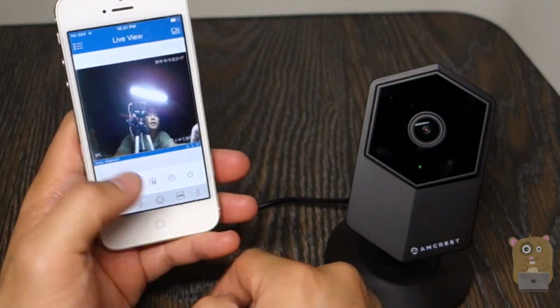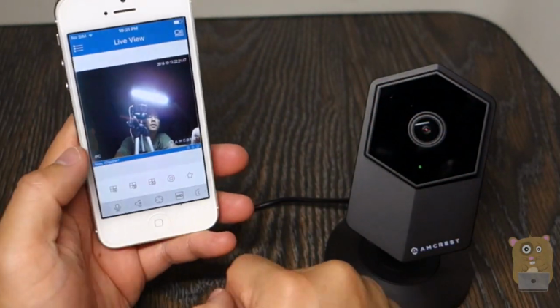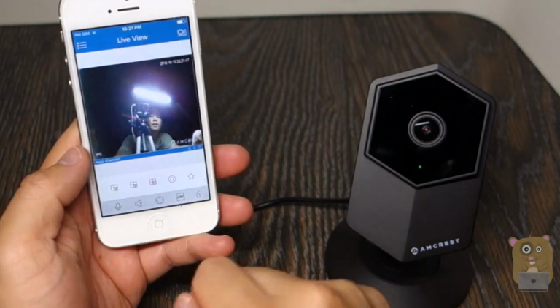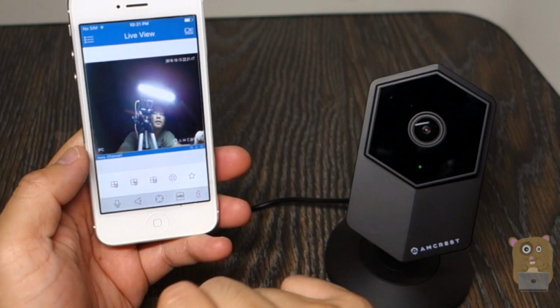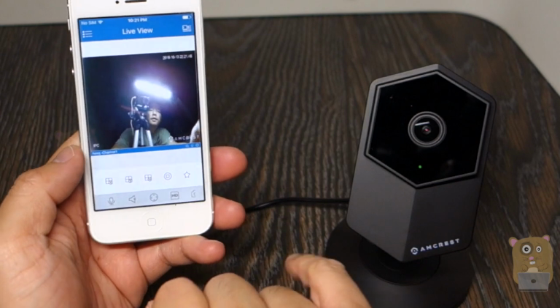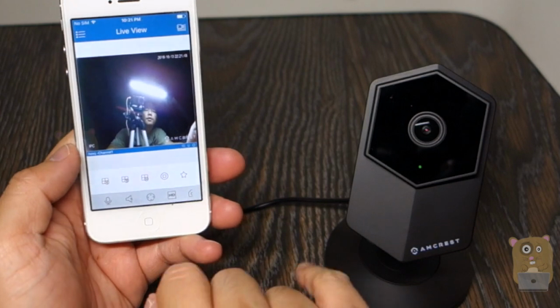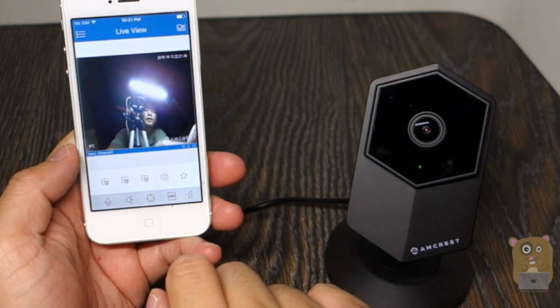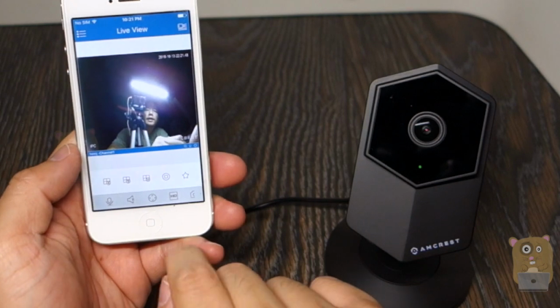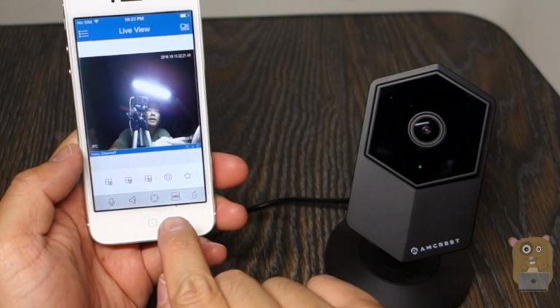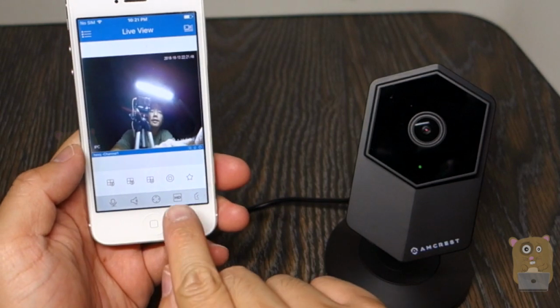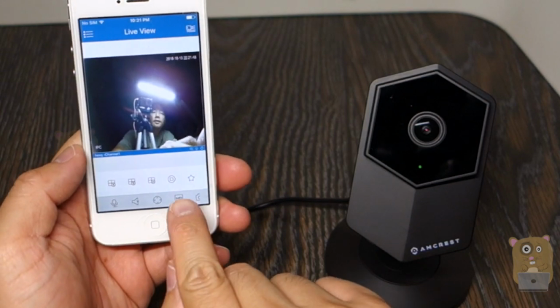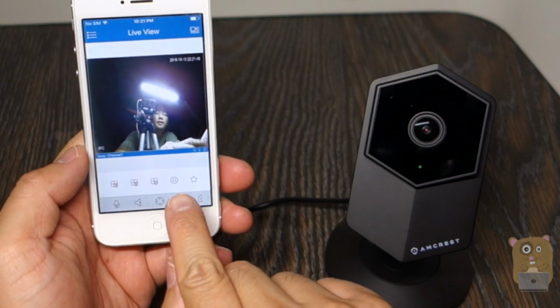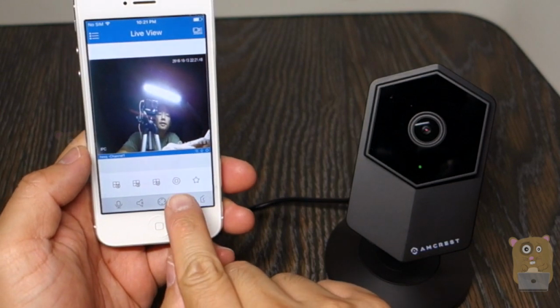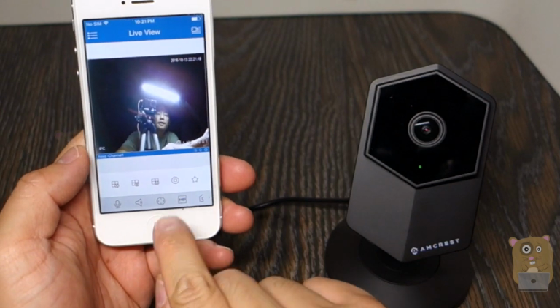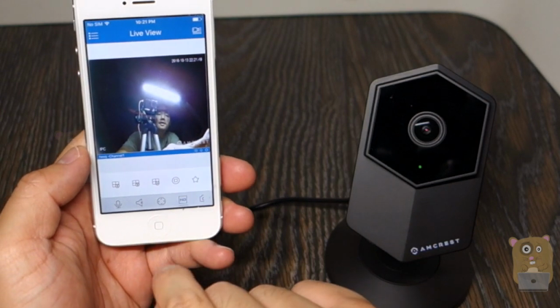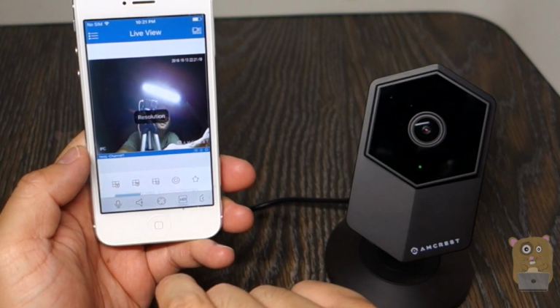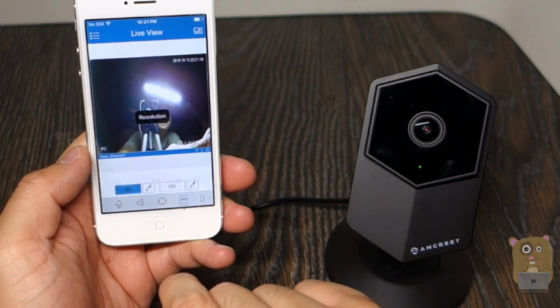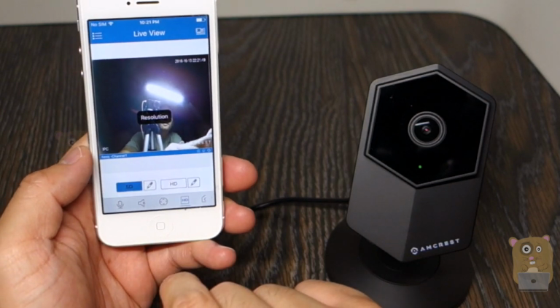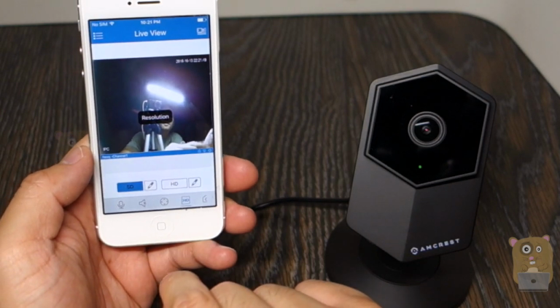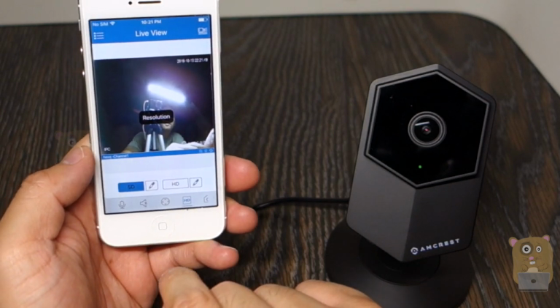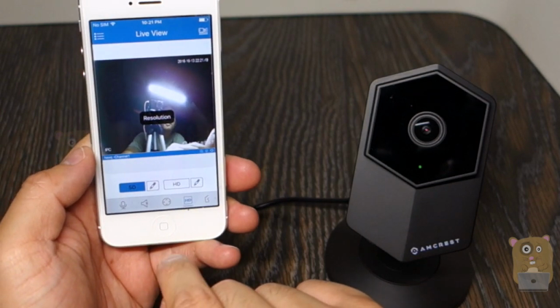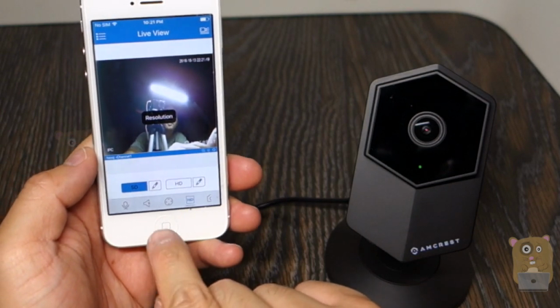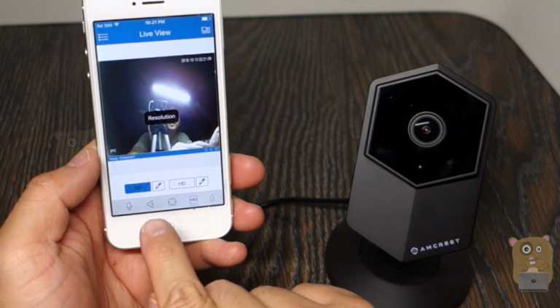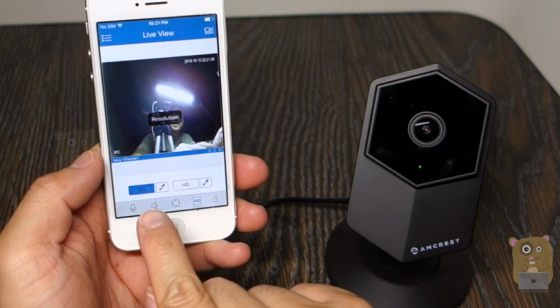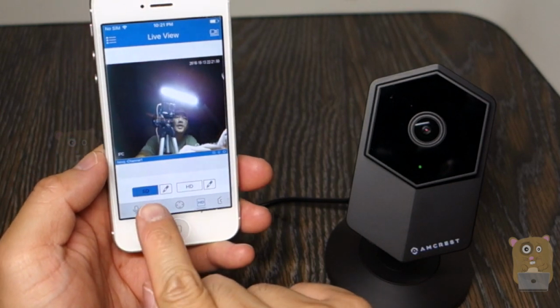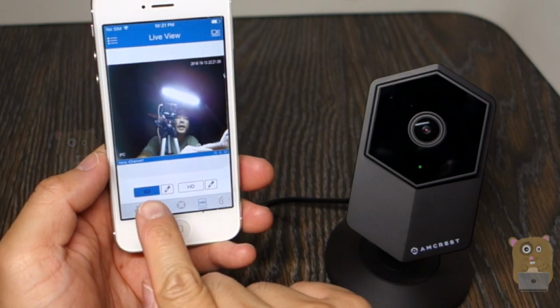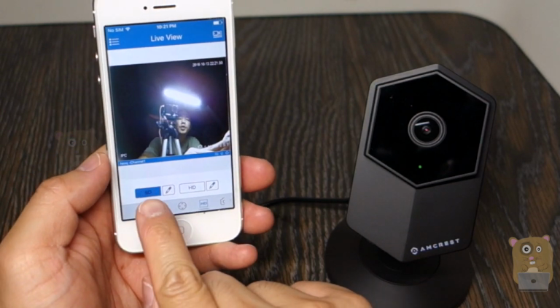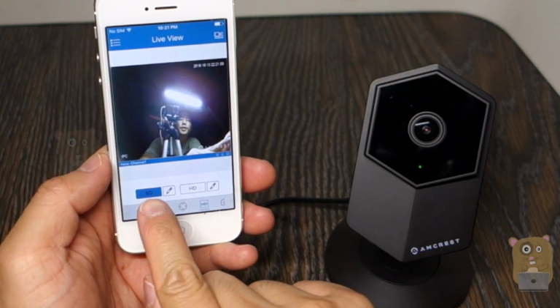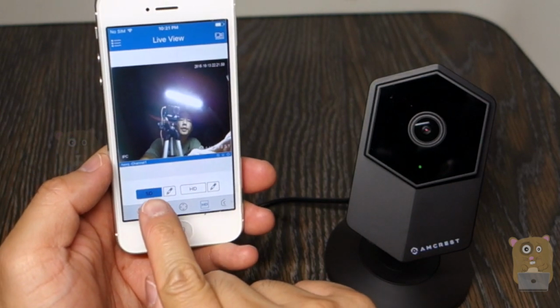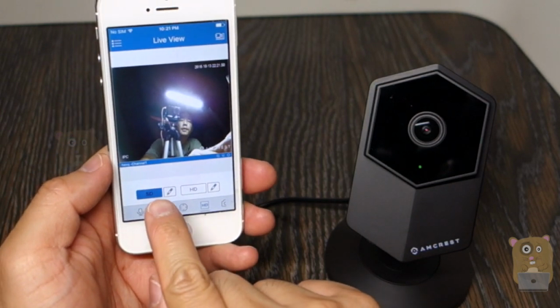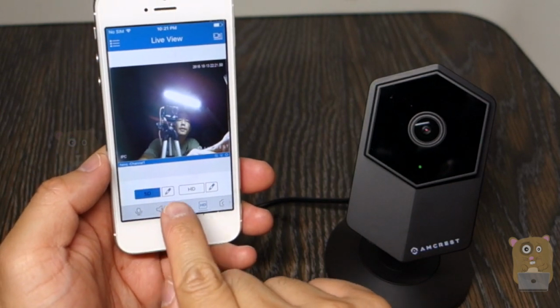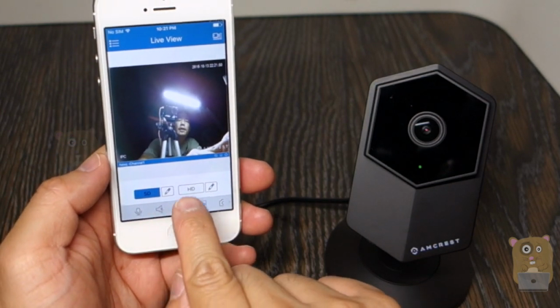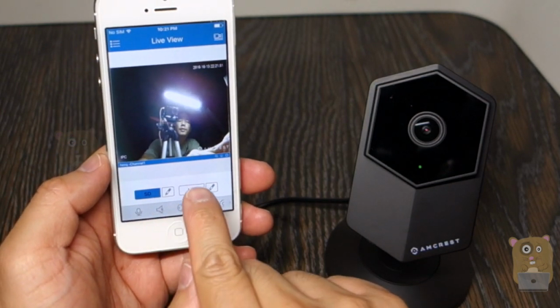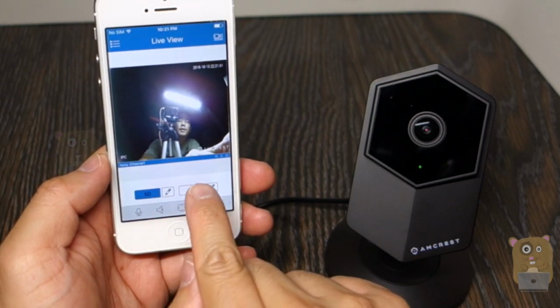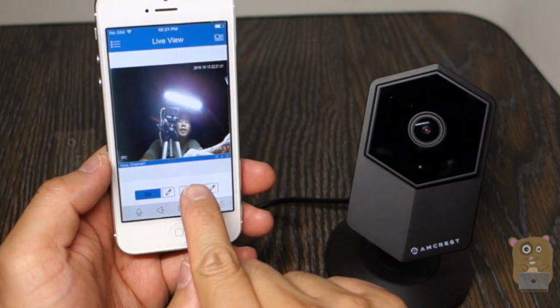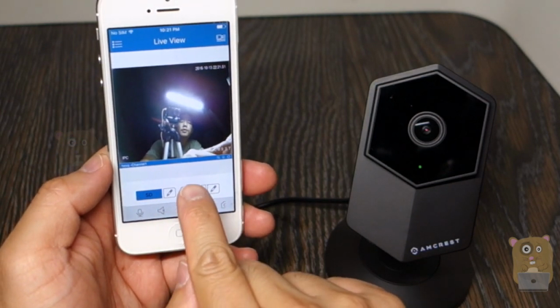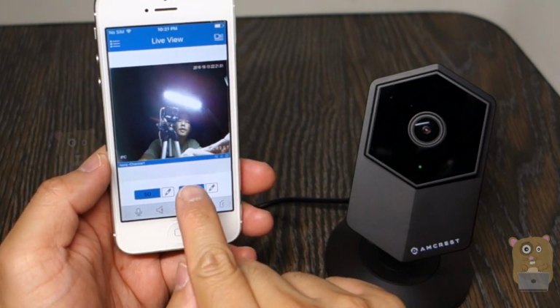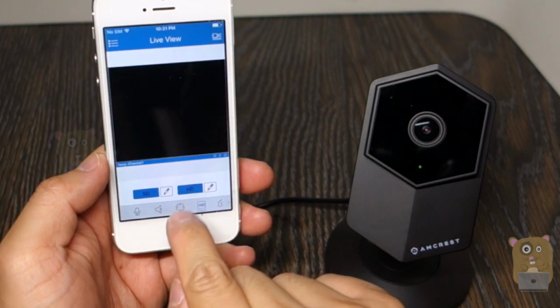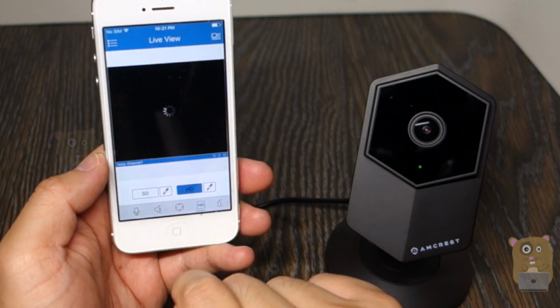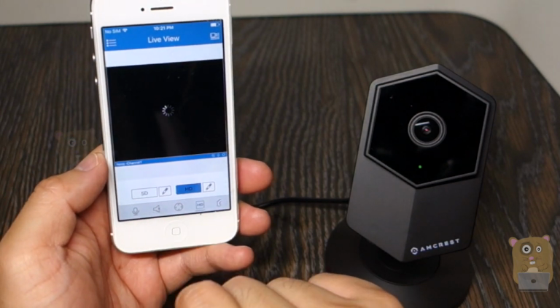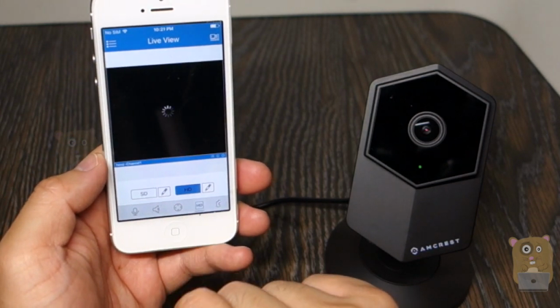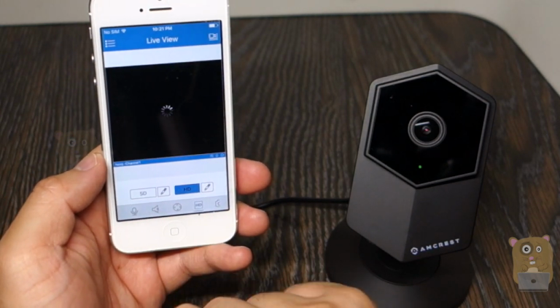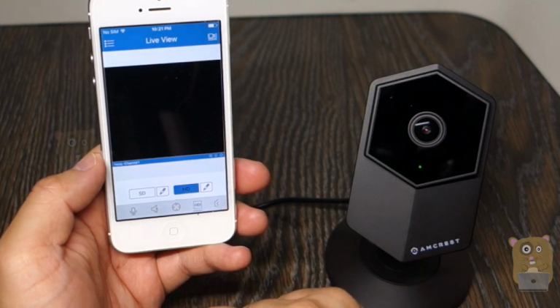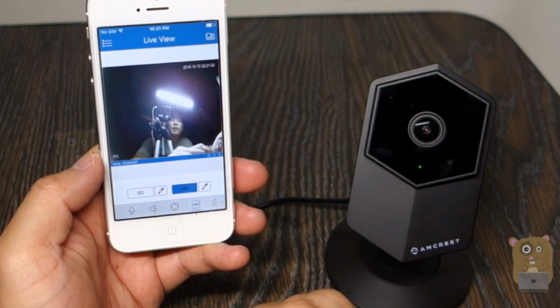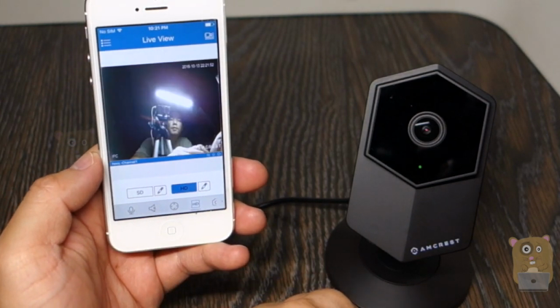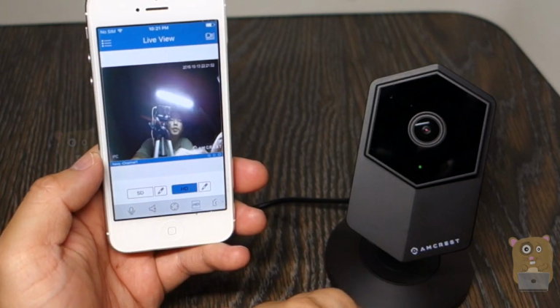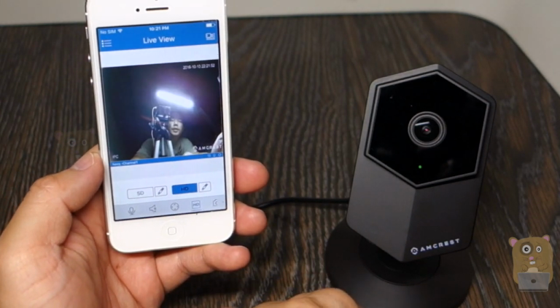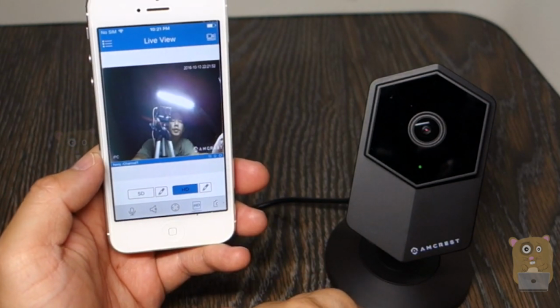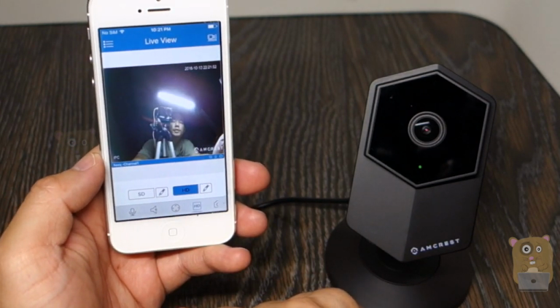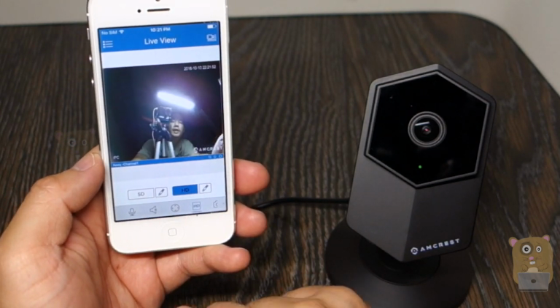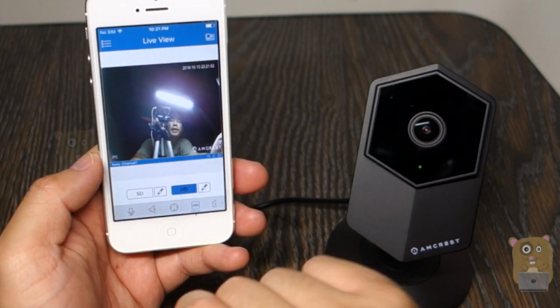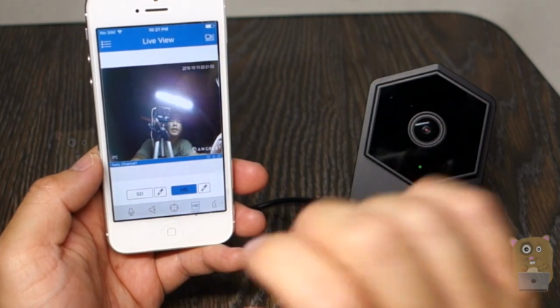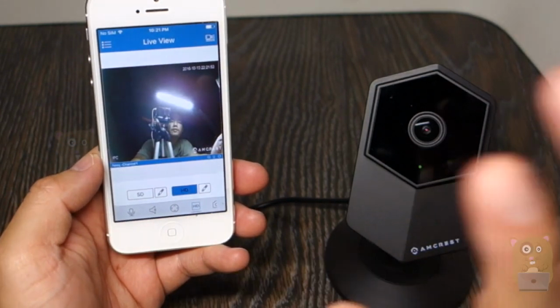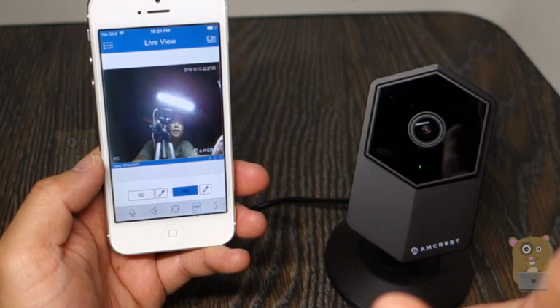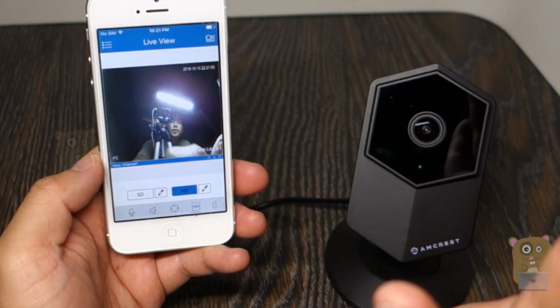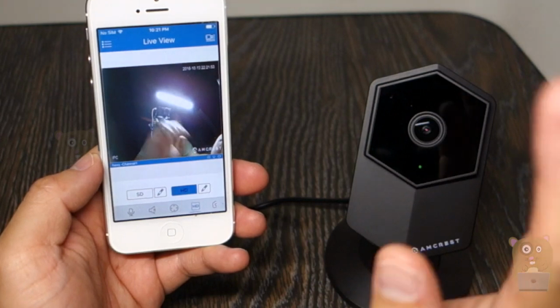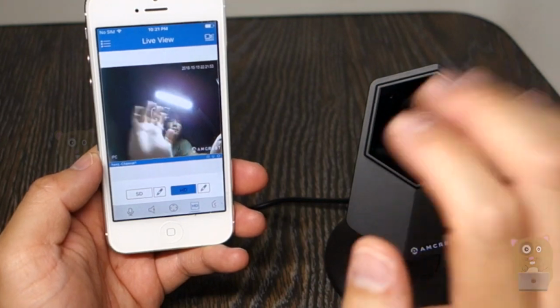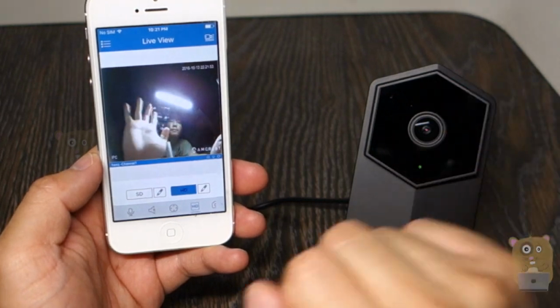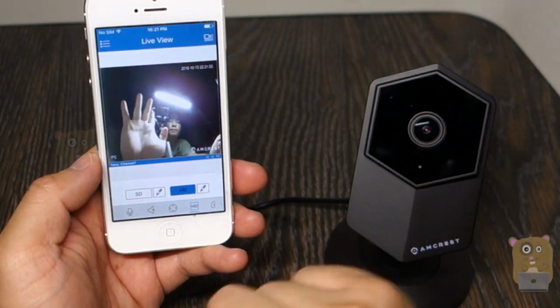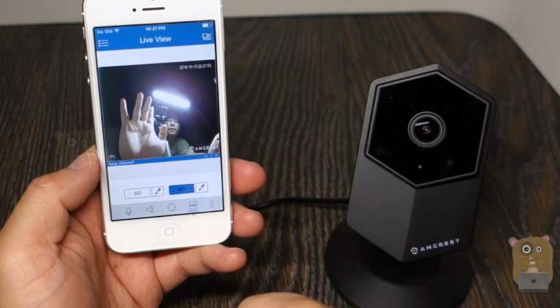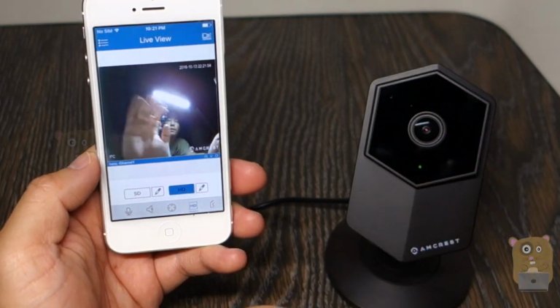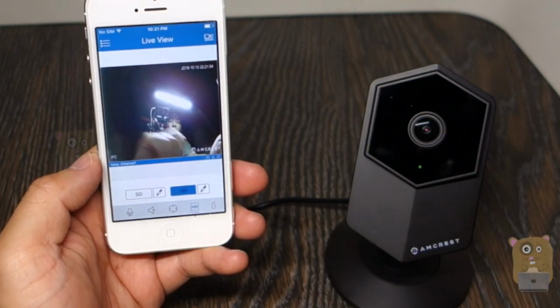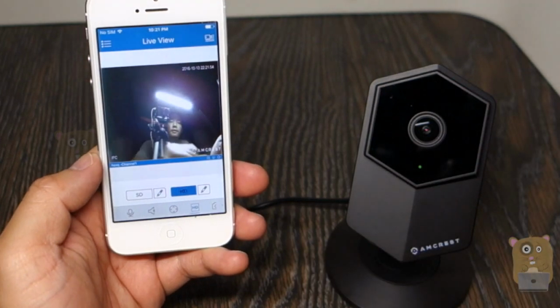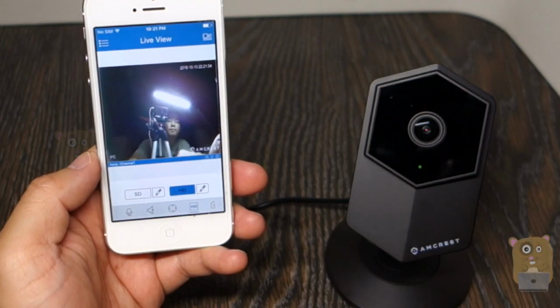Let's go change it to HD — that was standard def. I'm going to change it to high definition. Much better.